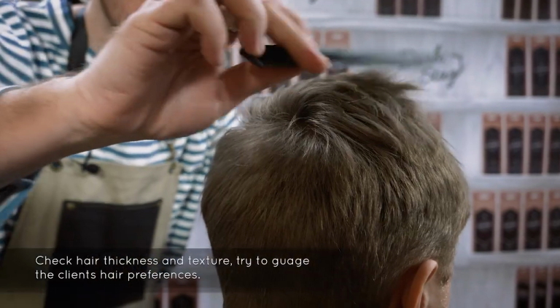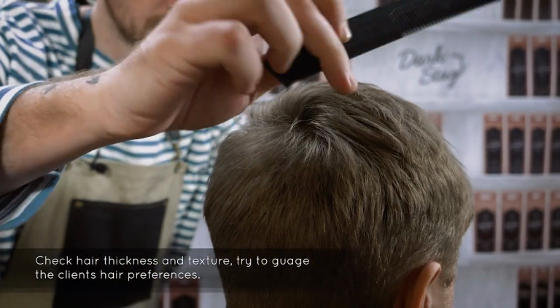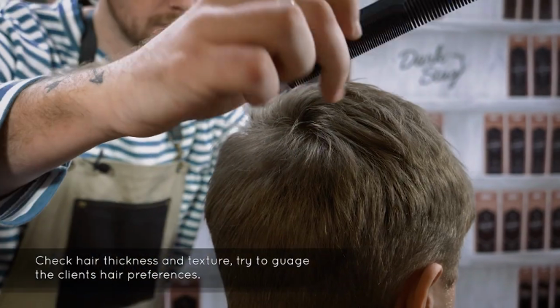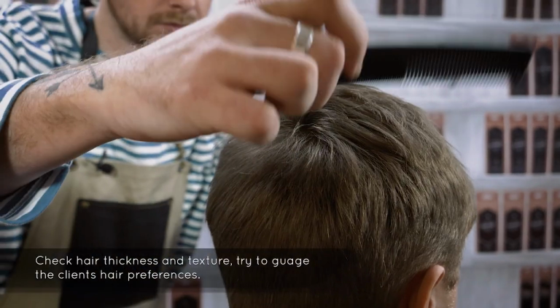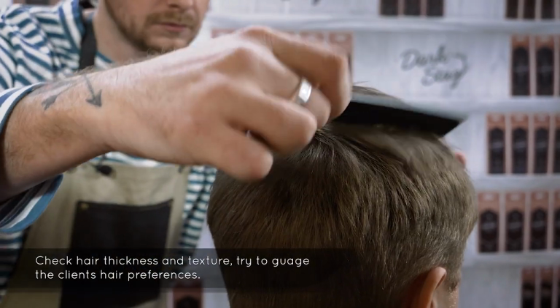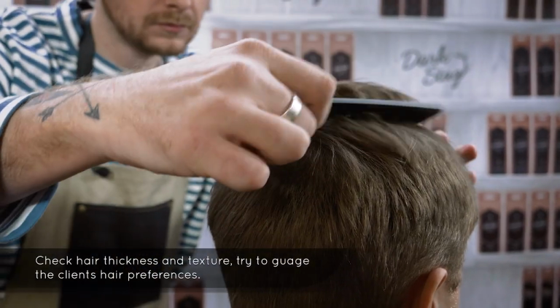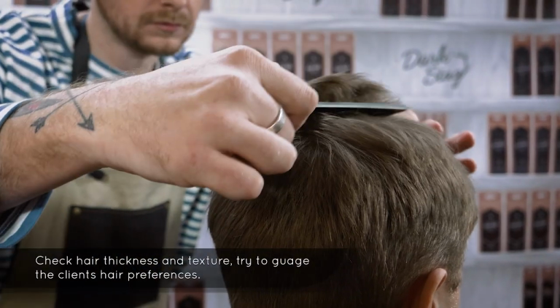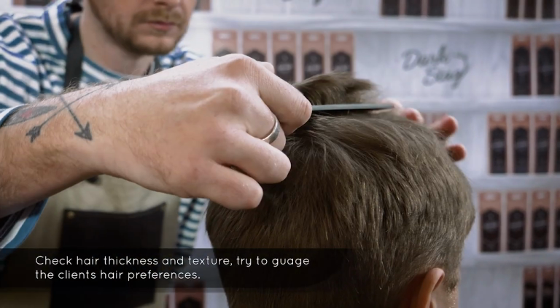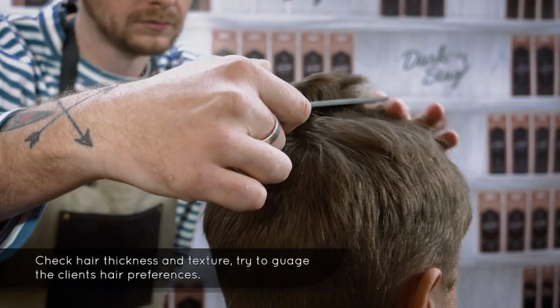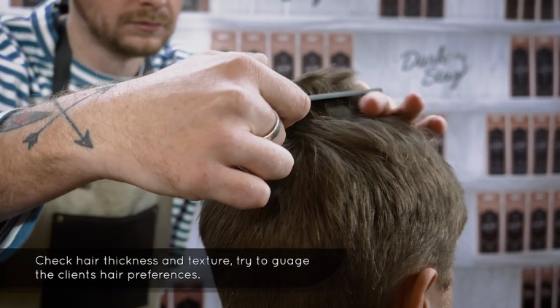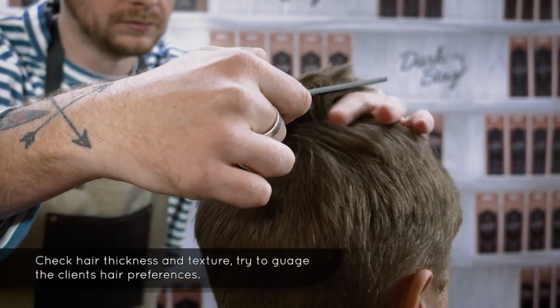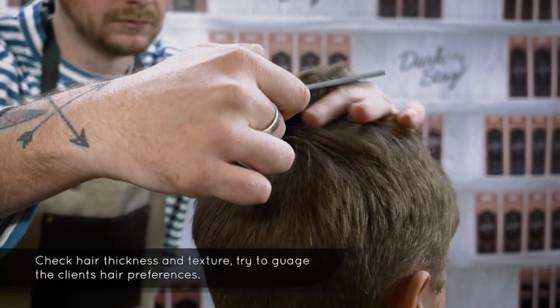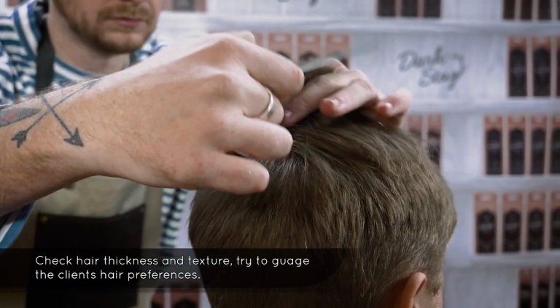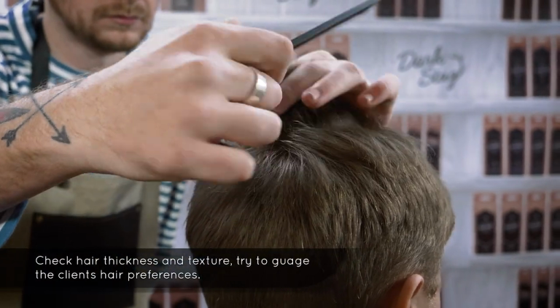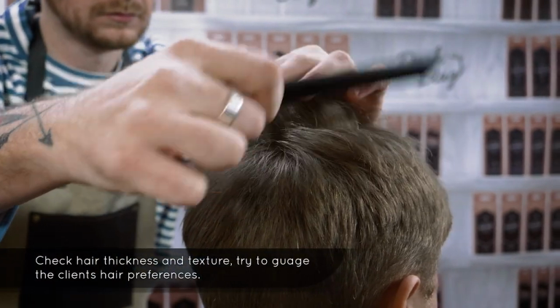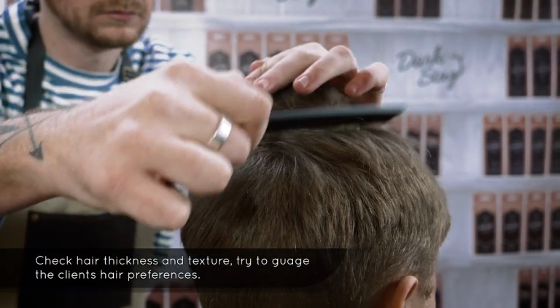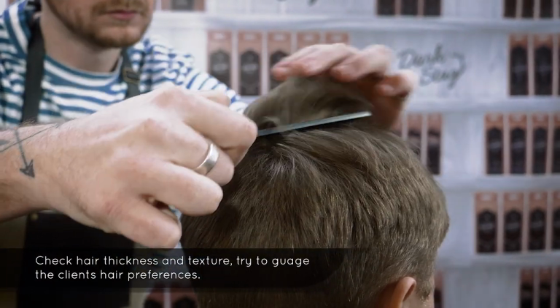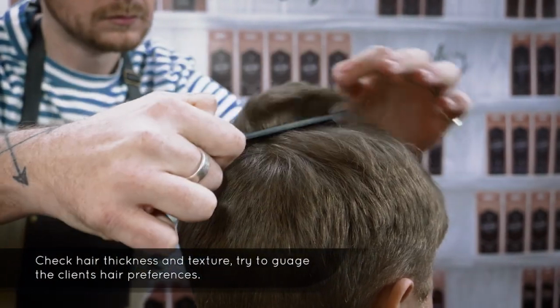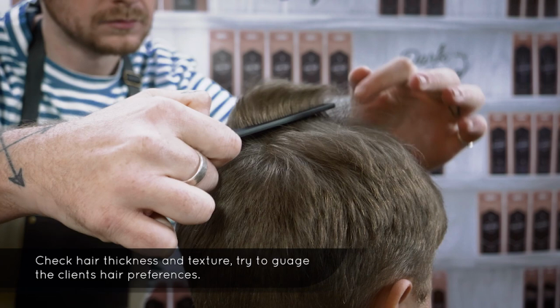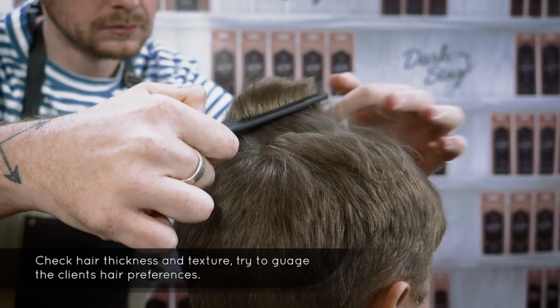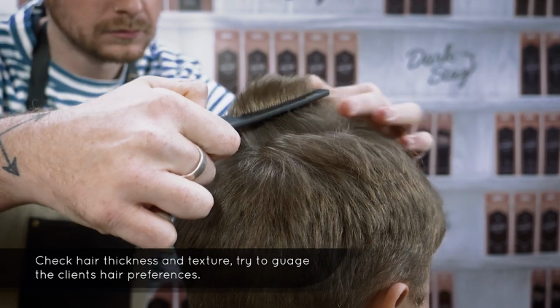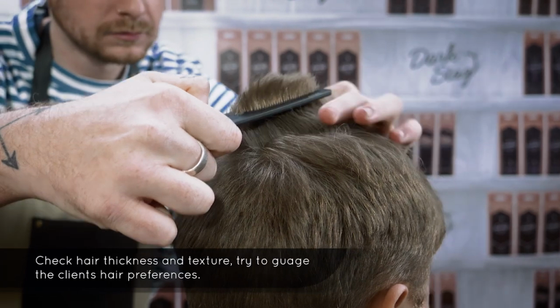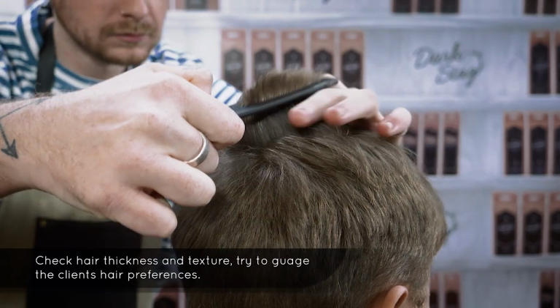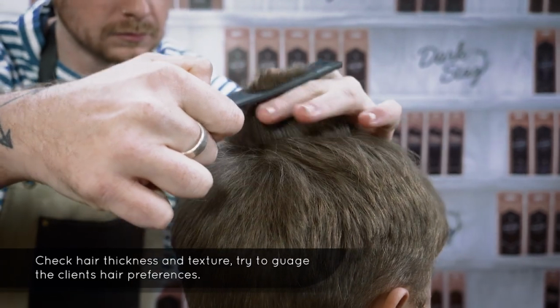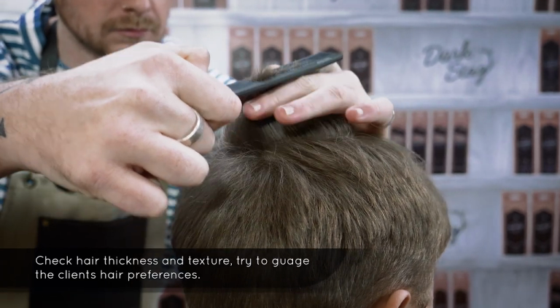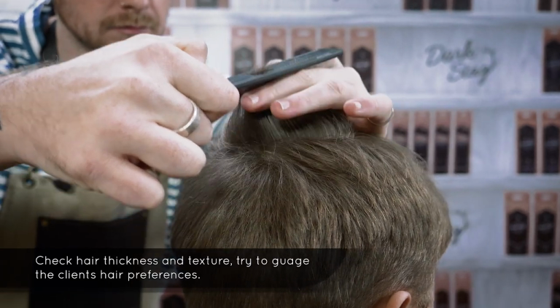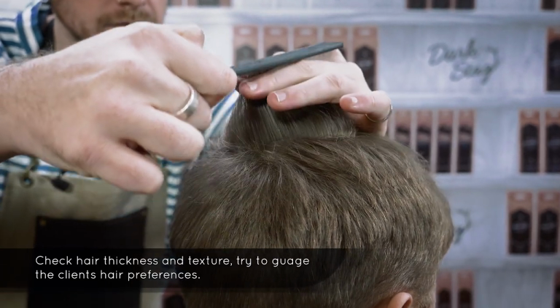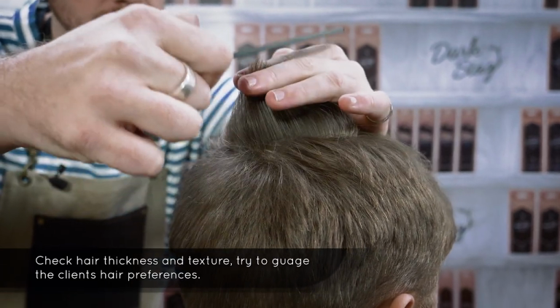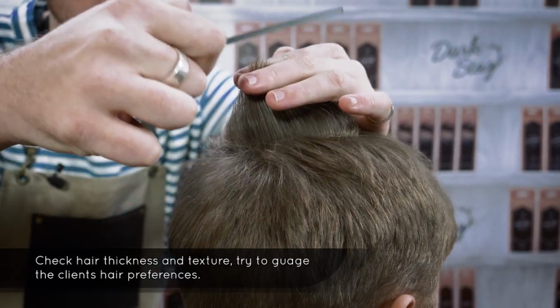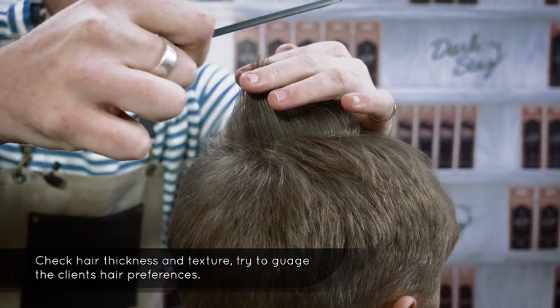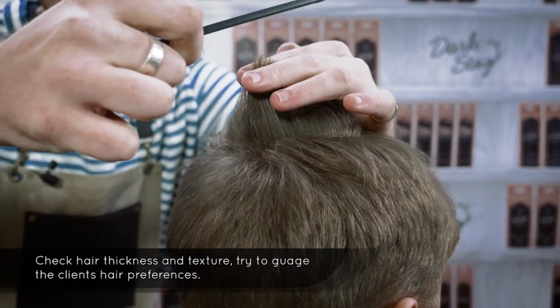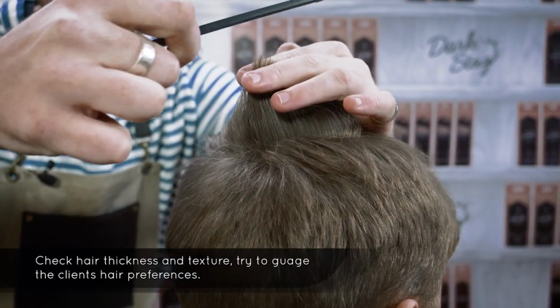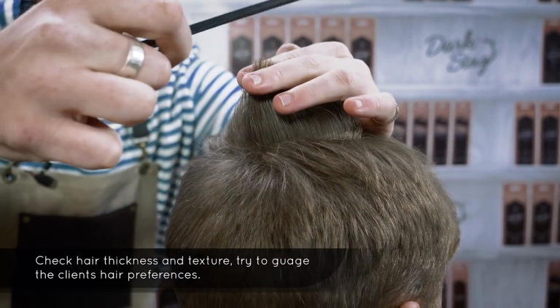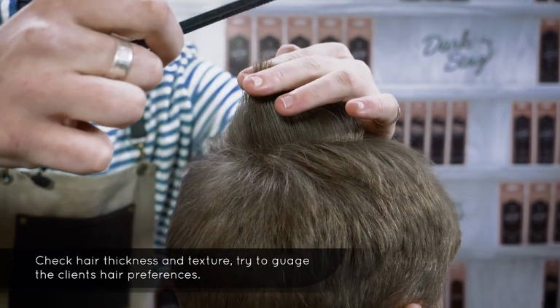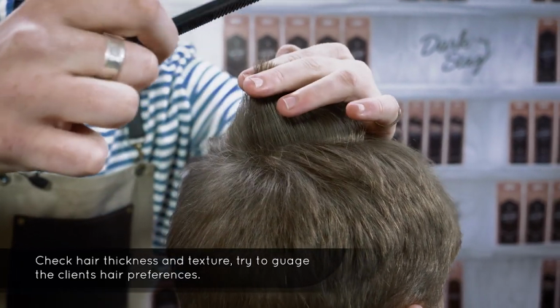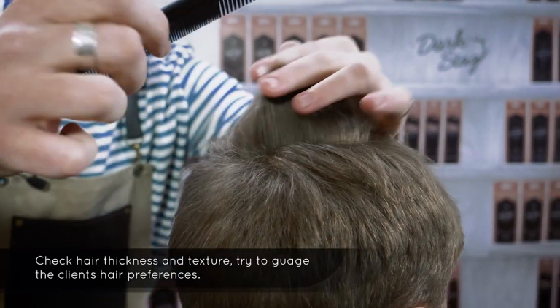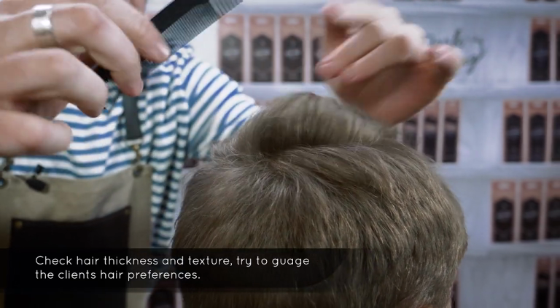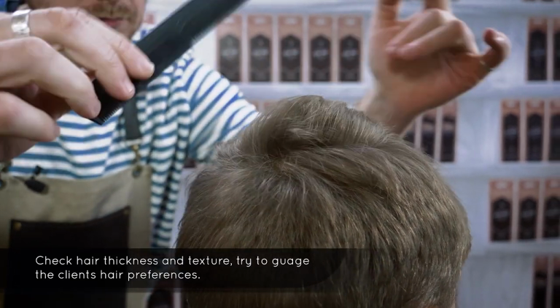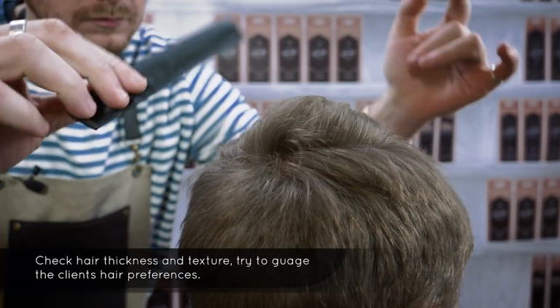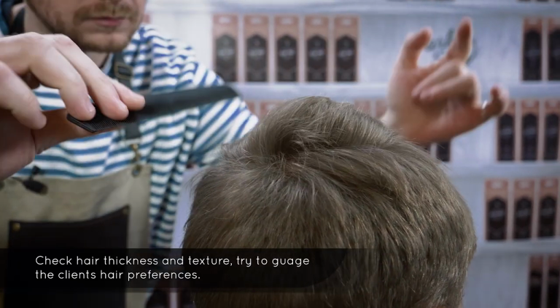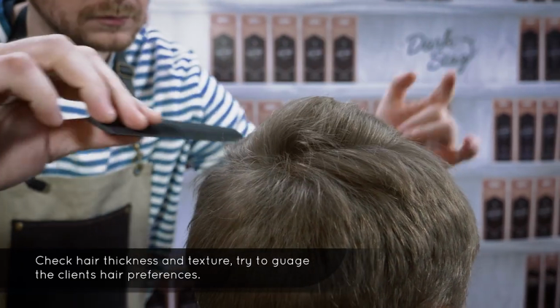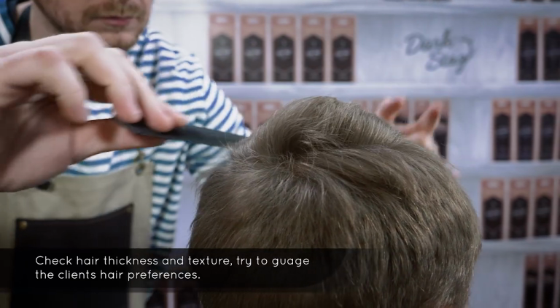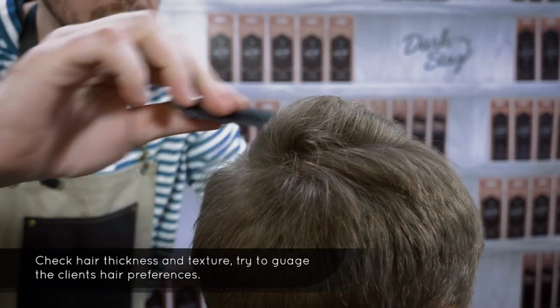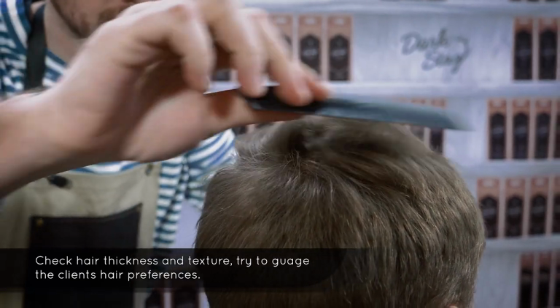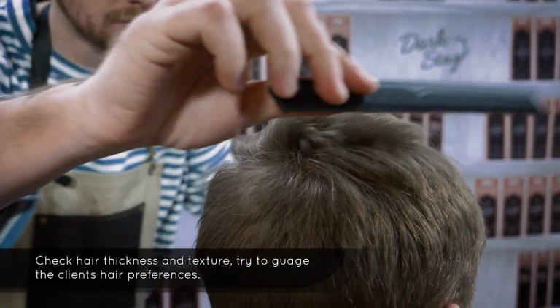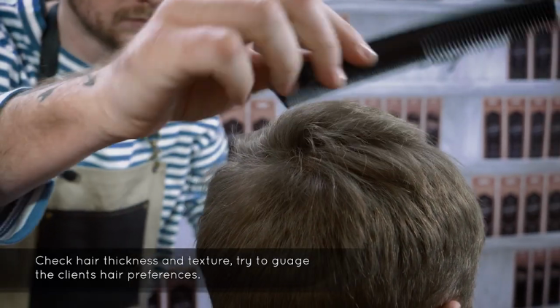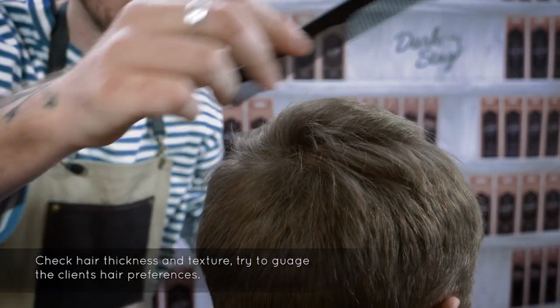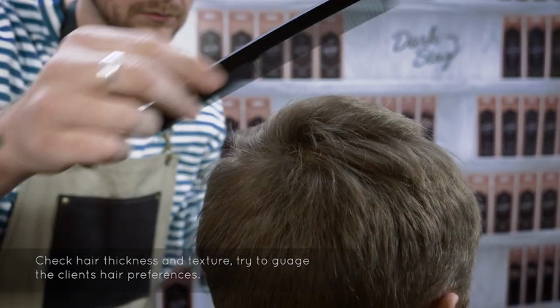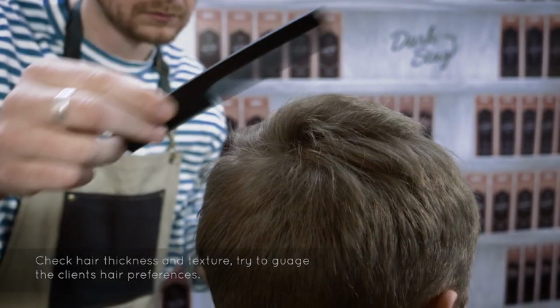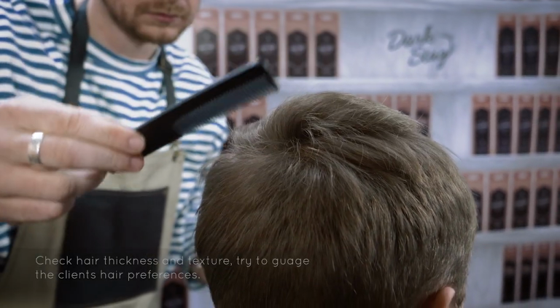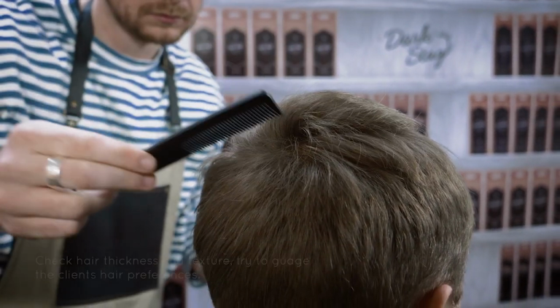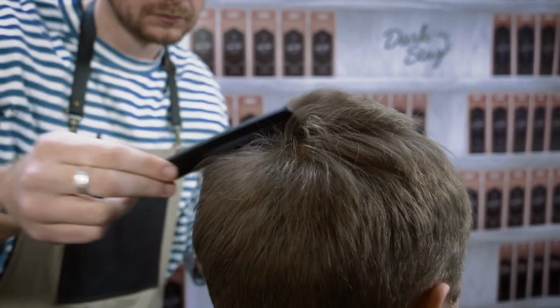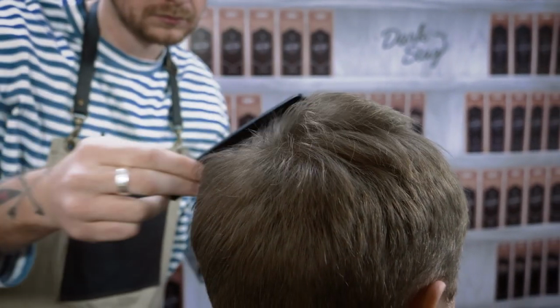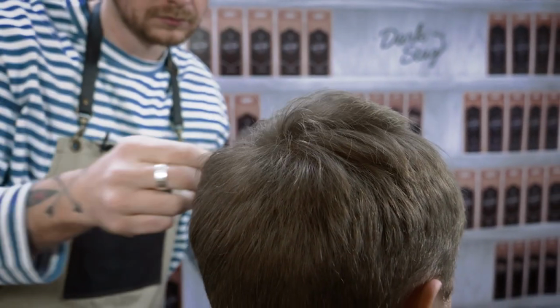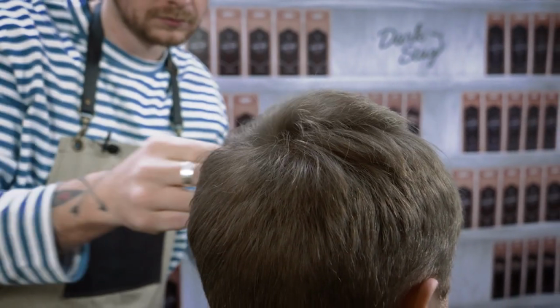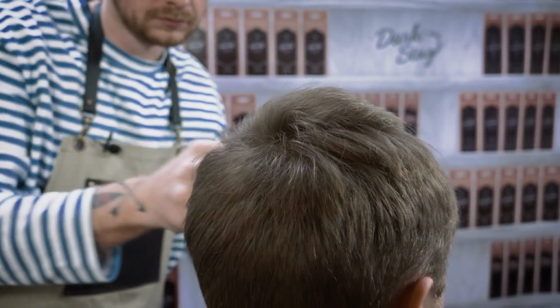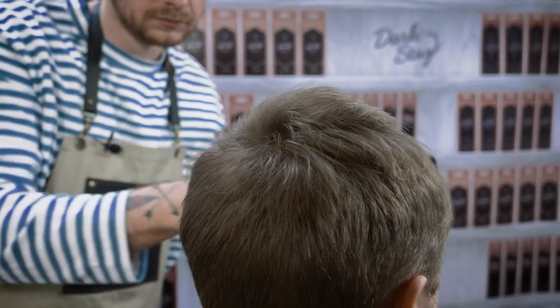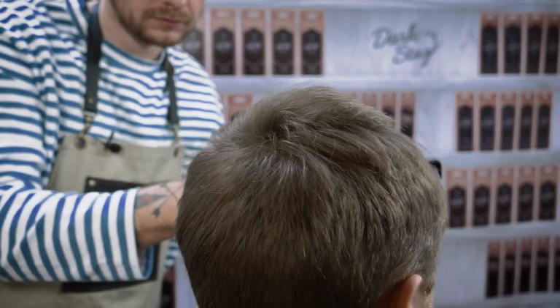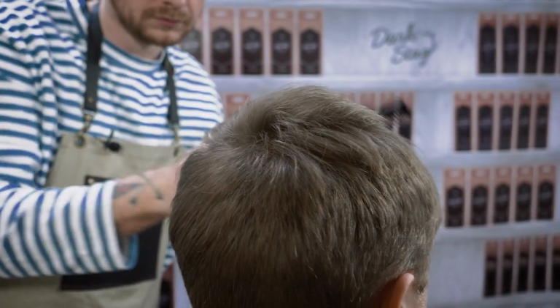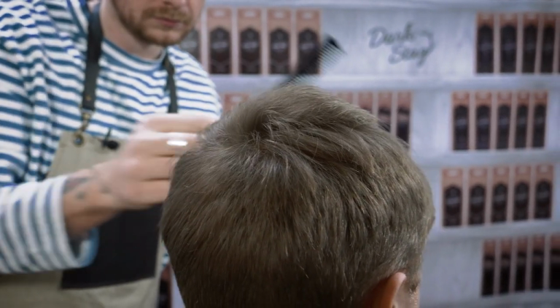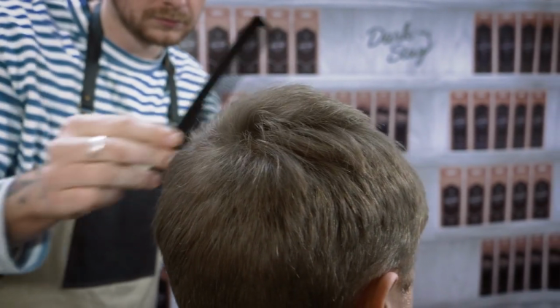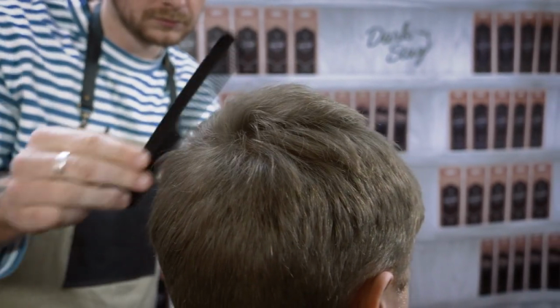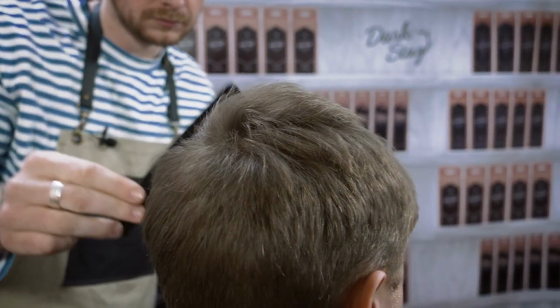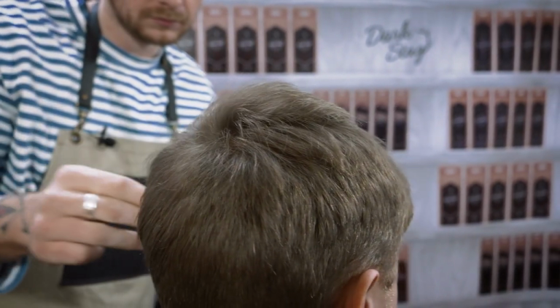During the consultation you want to be studying the hair type and texture — just having a little look through, making sure that the client's demands are met.